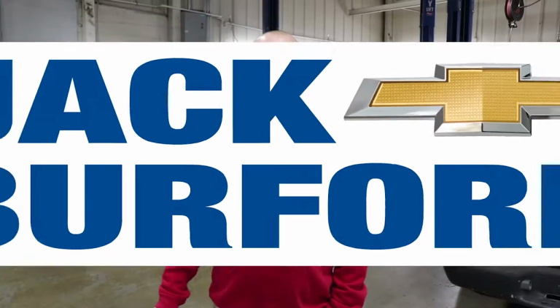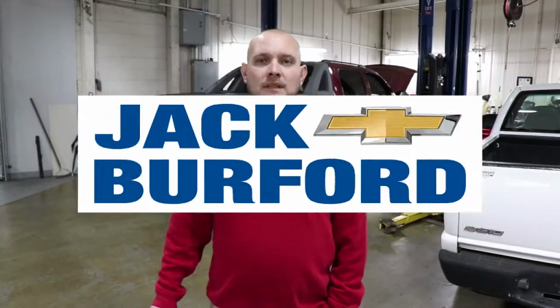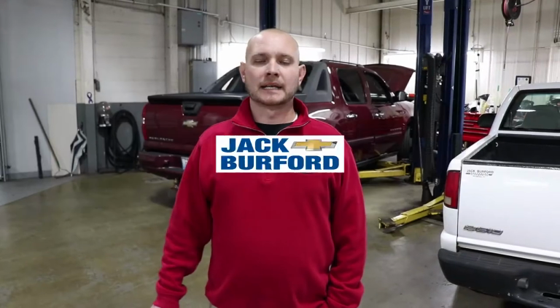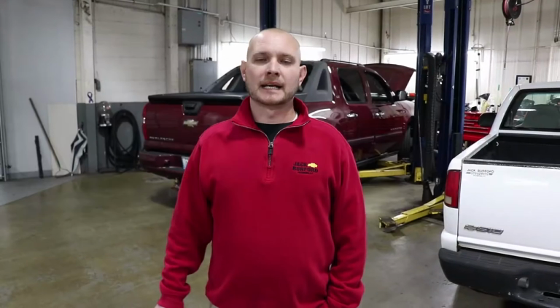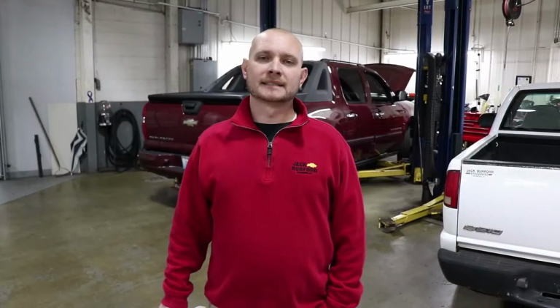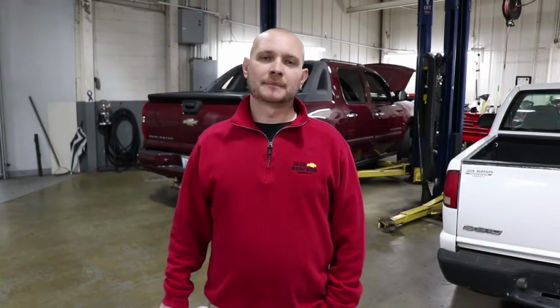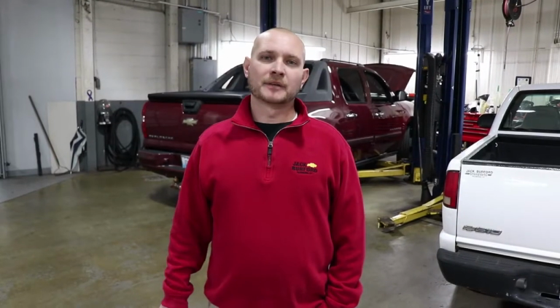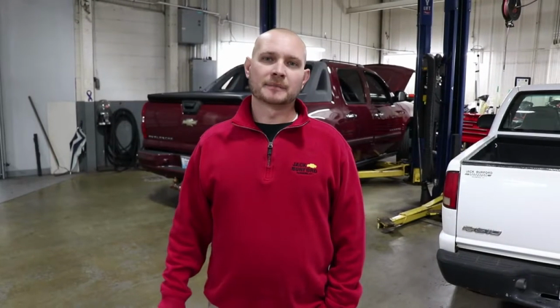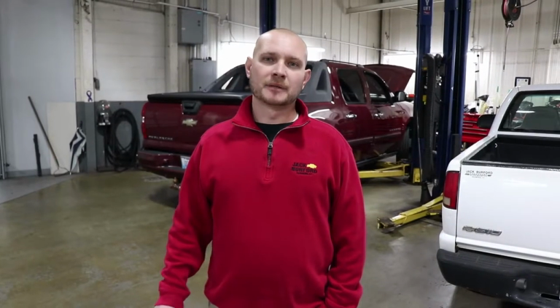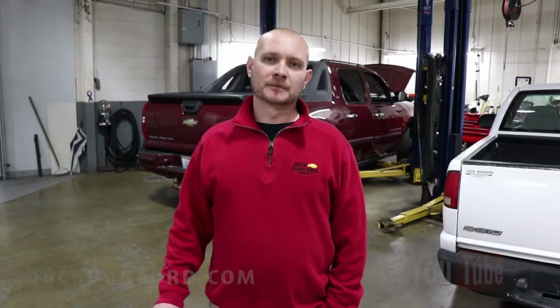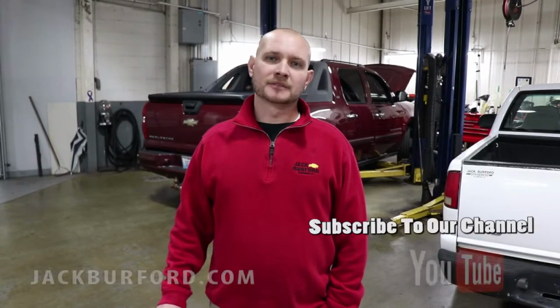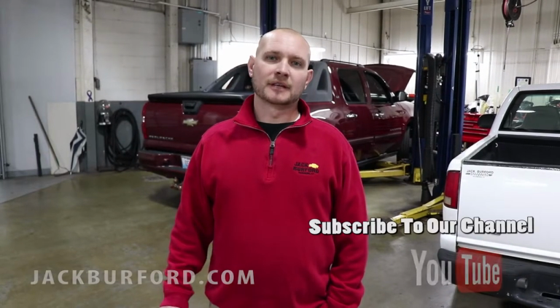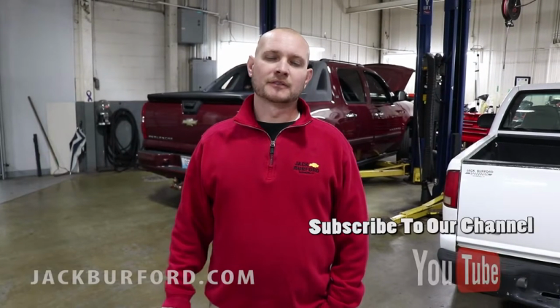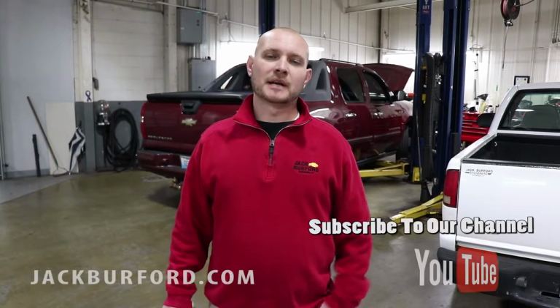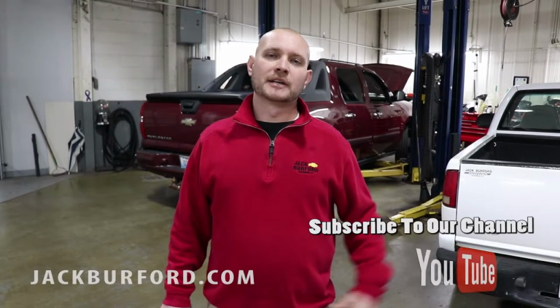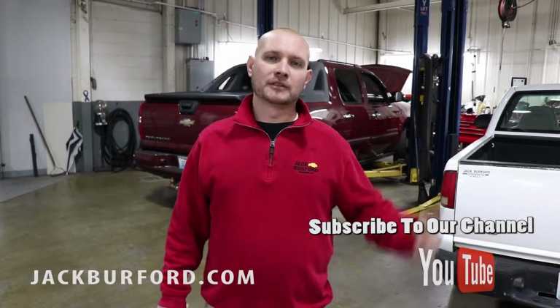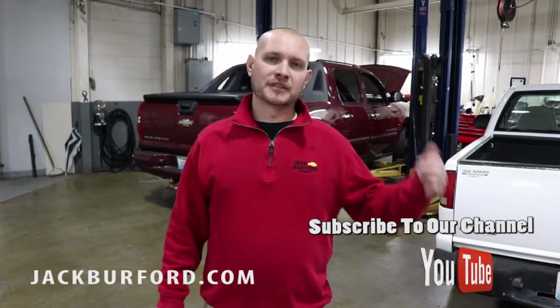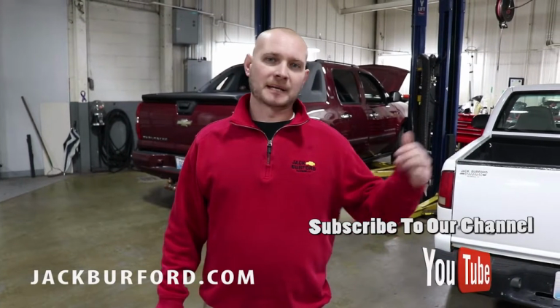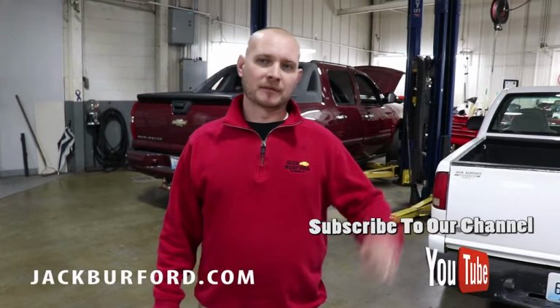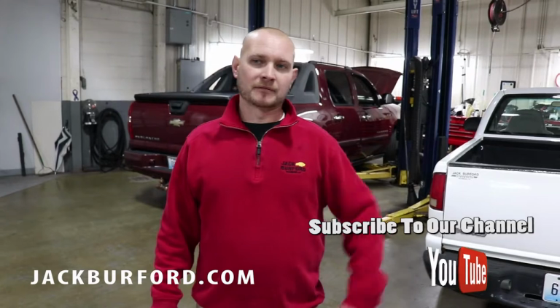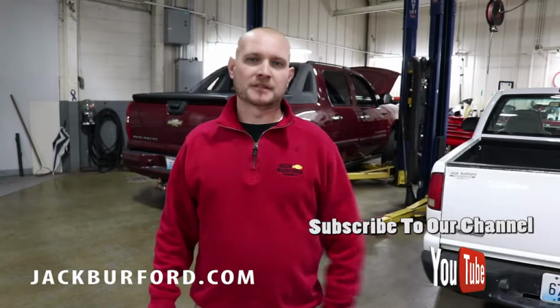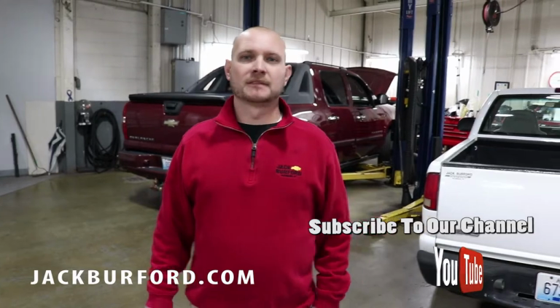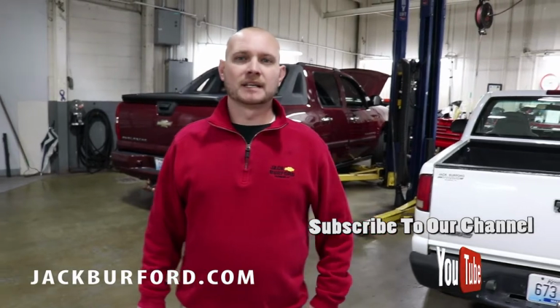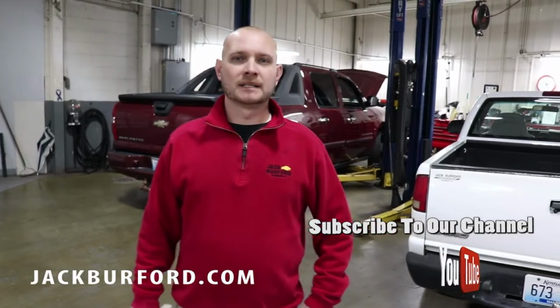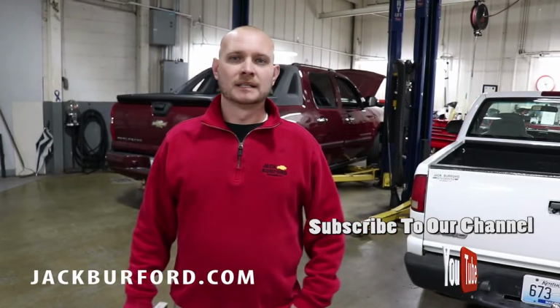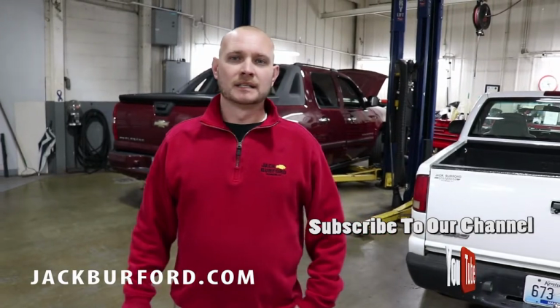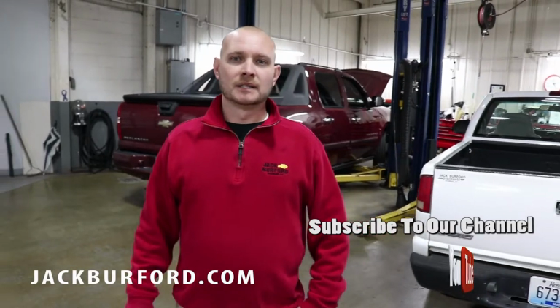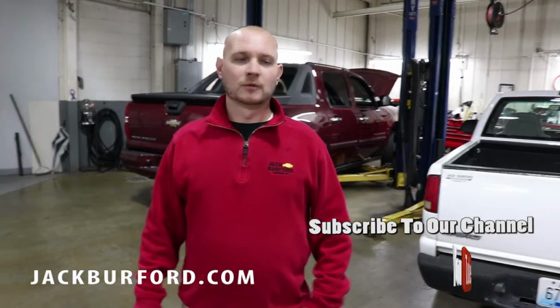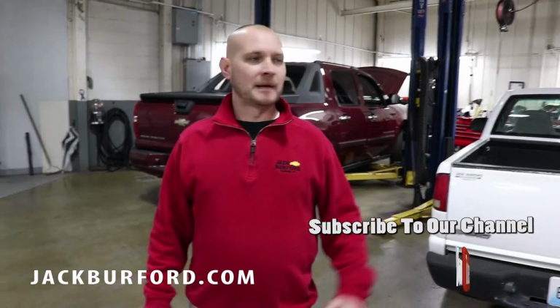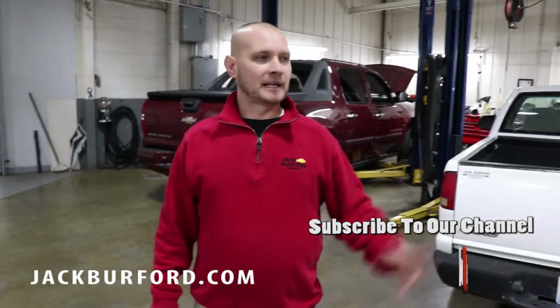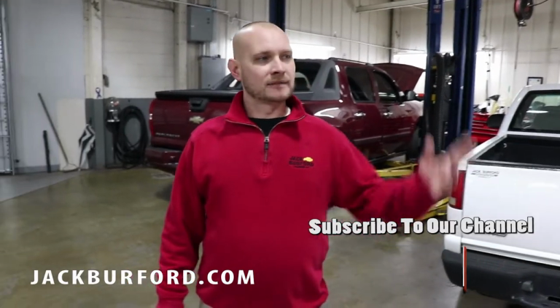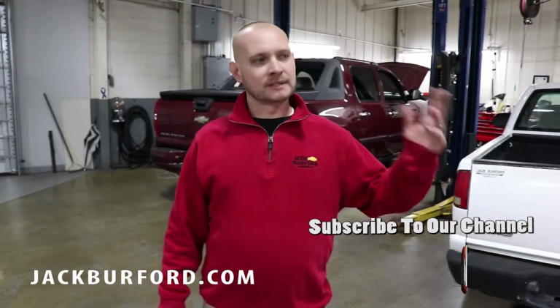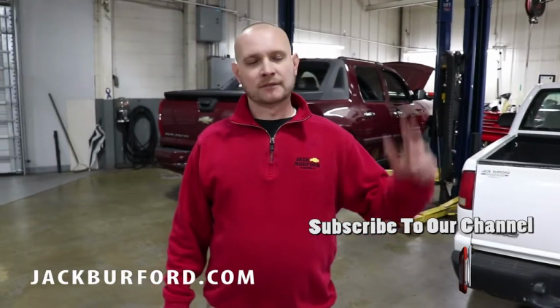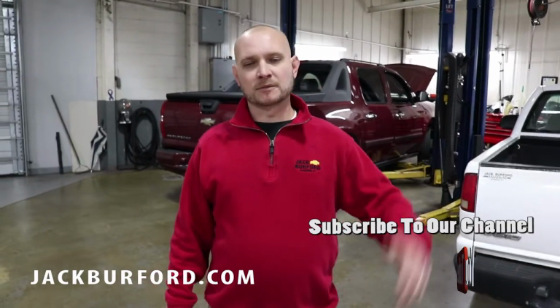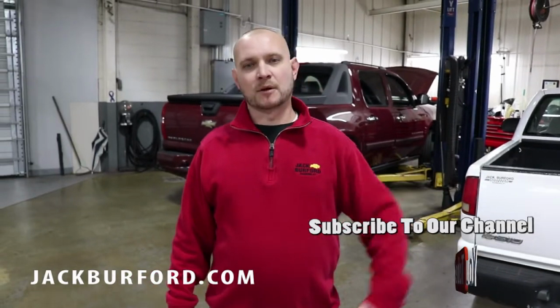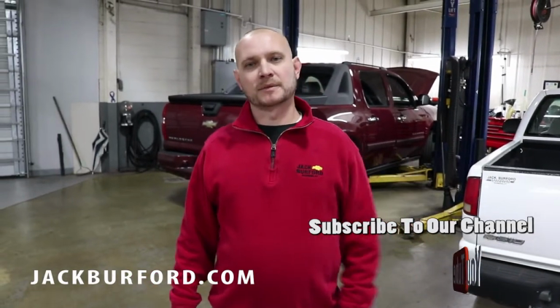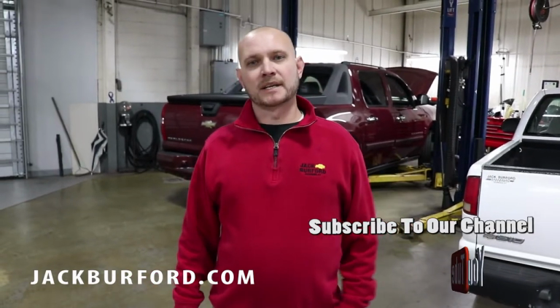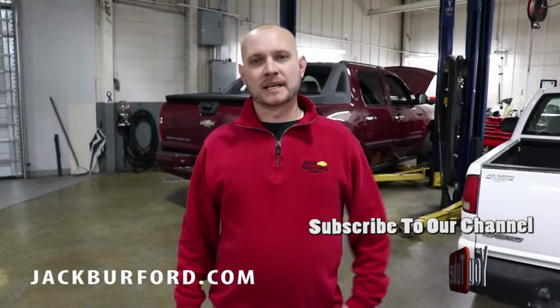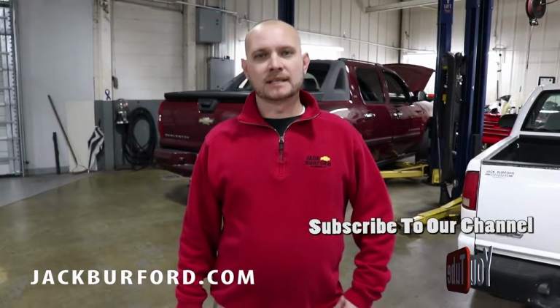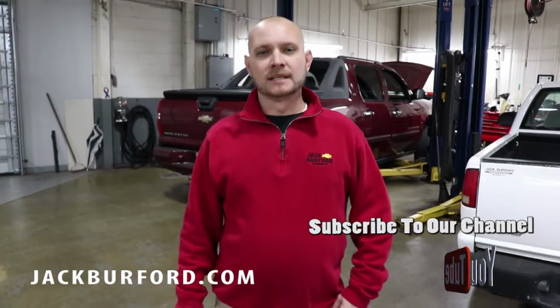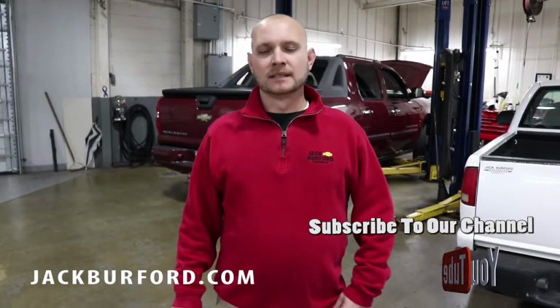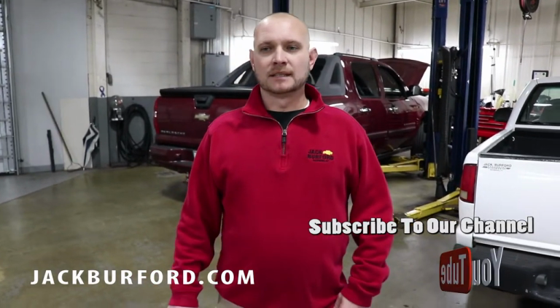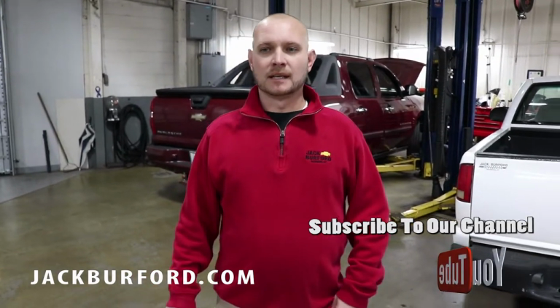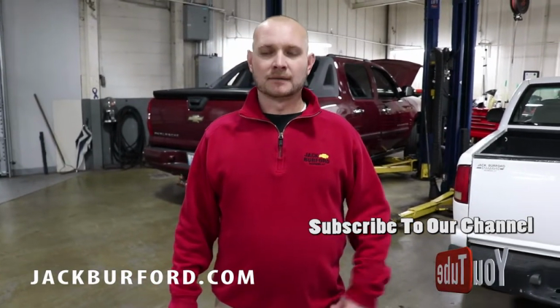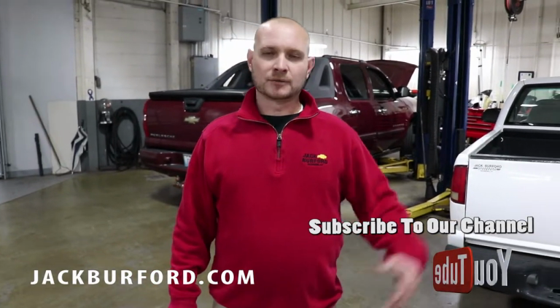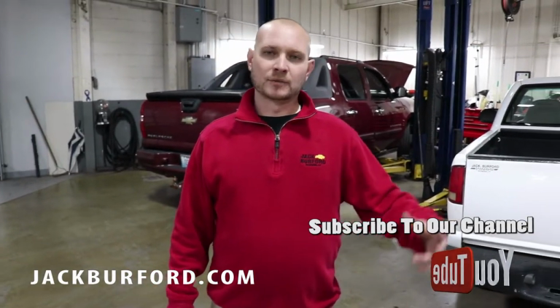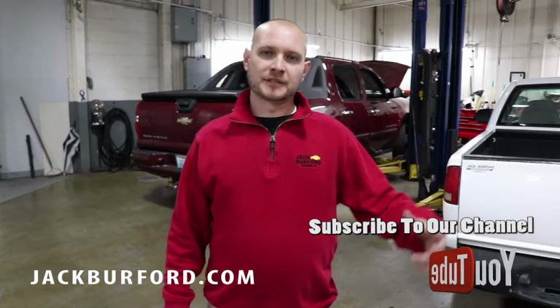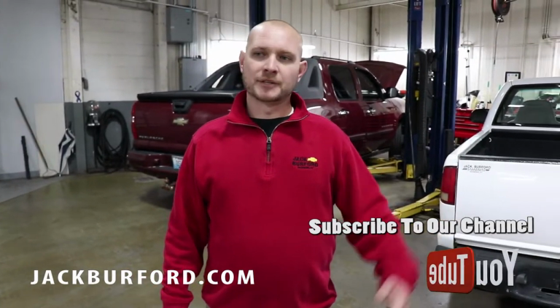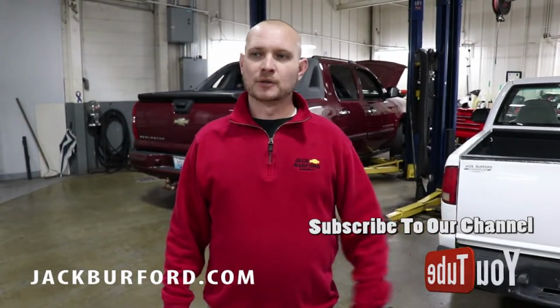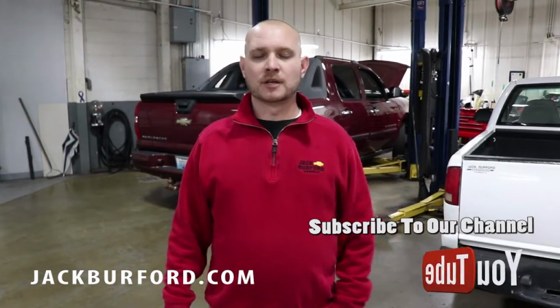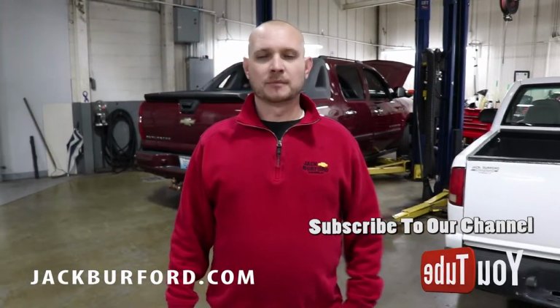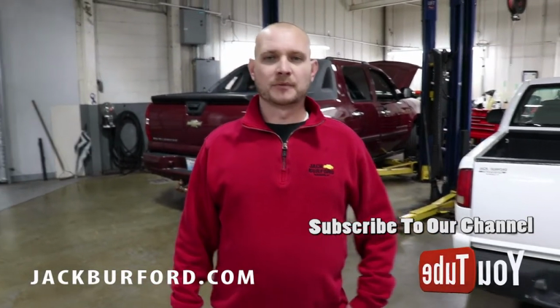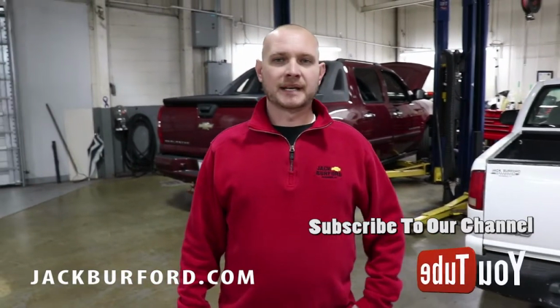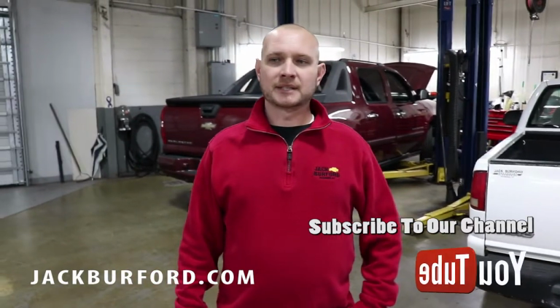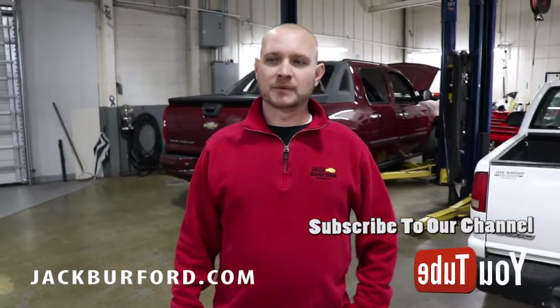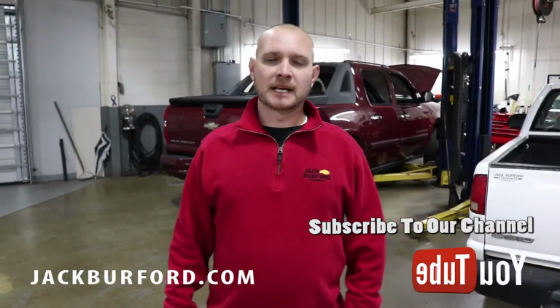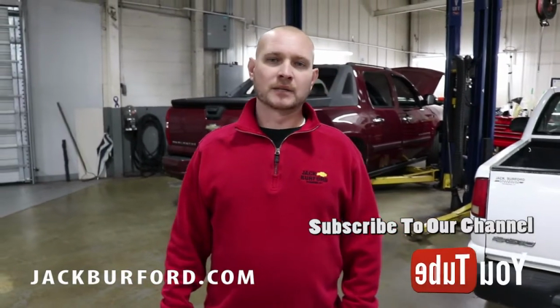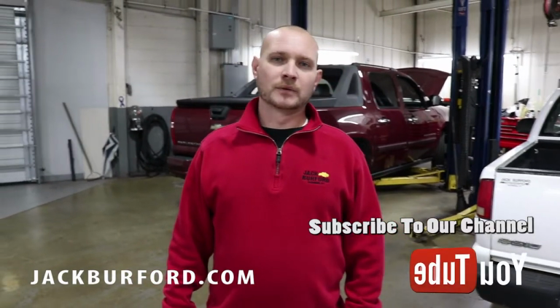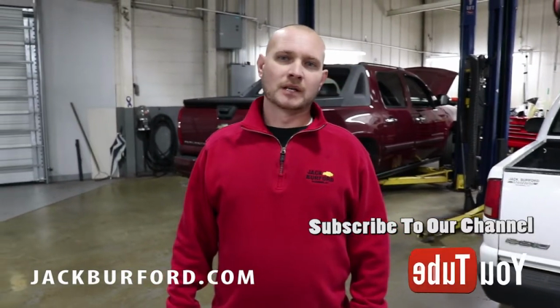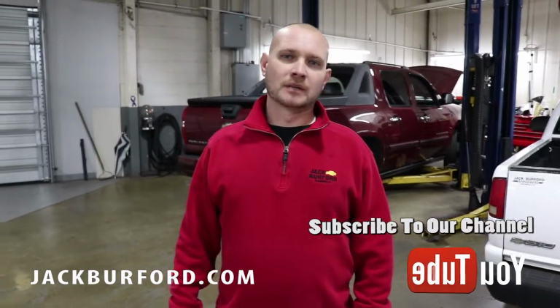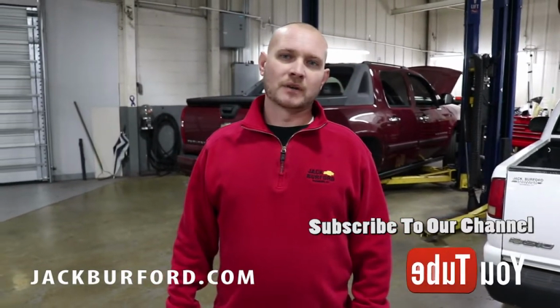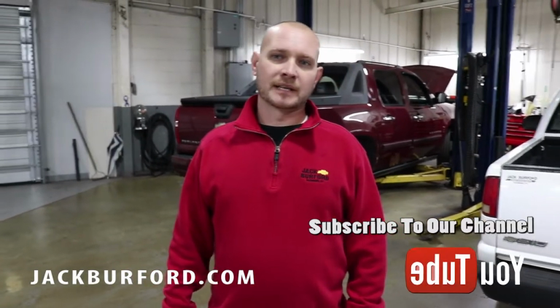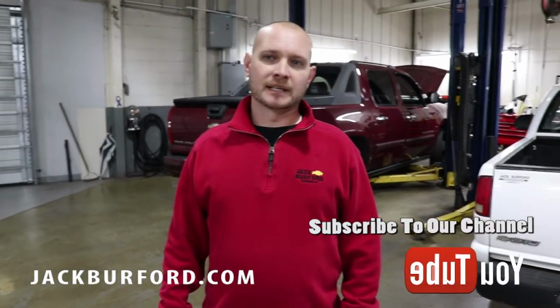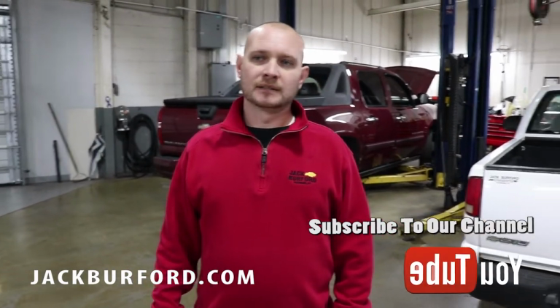Hey guys, I'm Ricky Middleton, service rider here at Jack Burford Chevrolet. We're back here in the service park today. I'm just going to let you know a couple things we got going on right now.